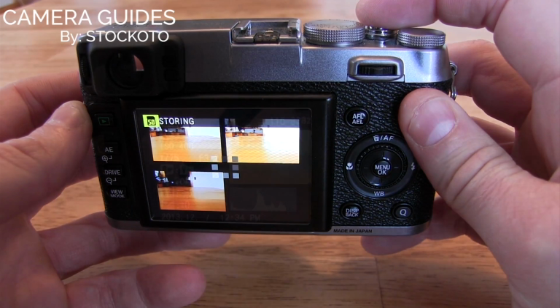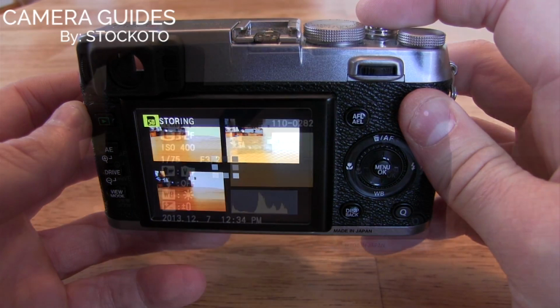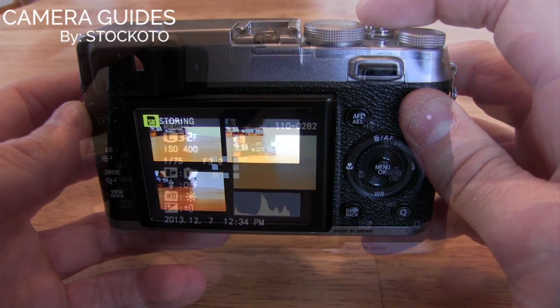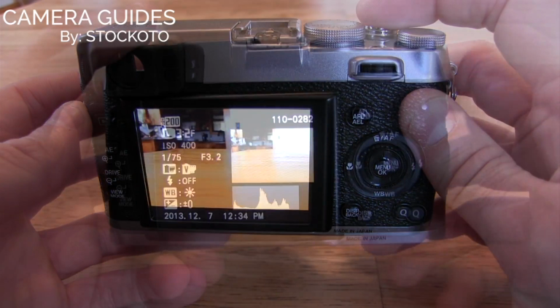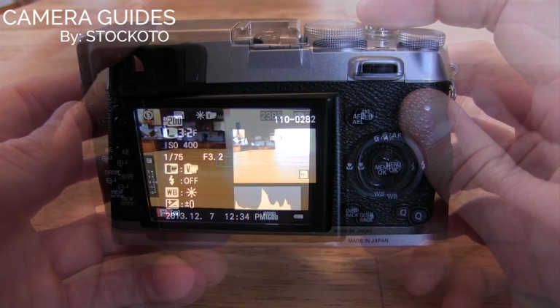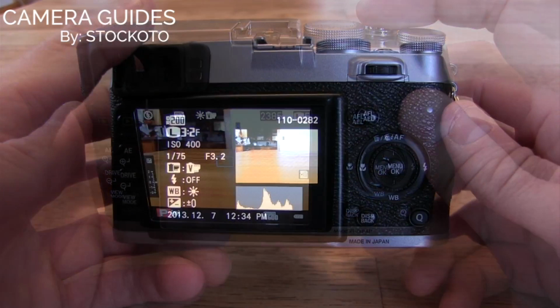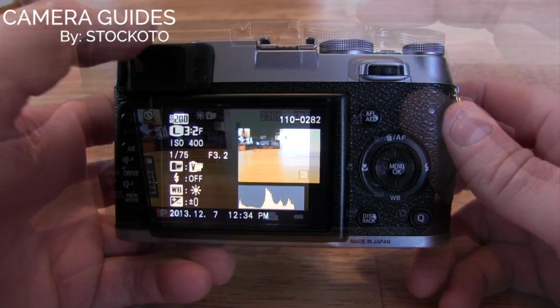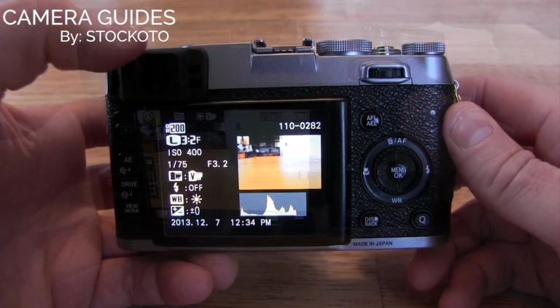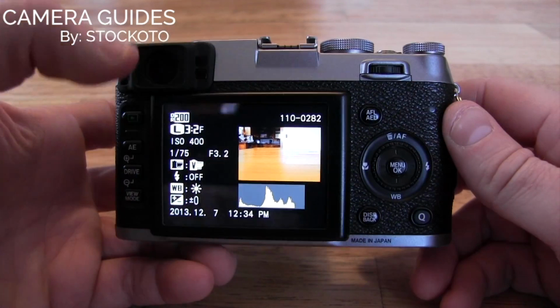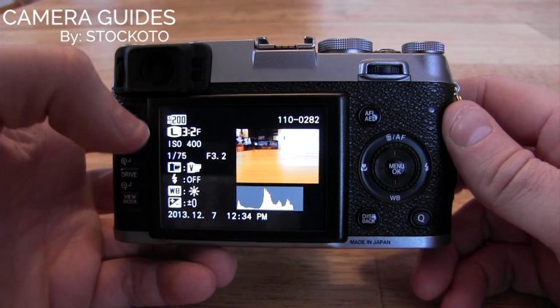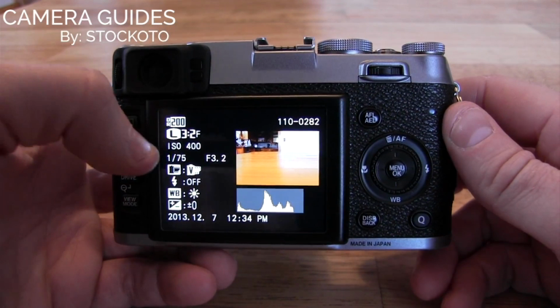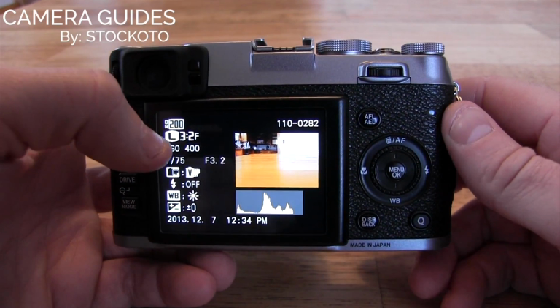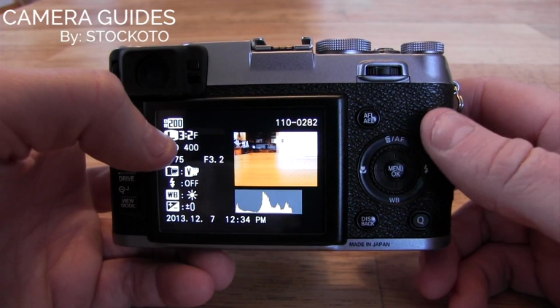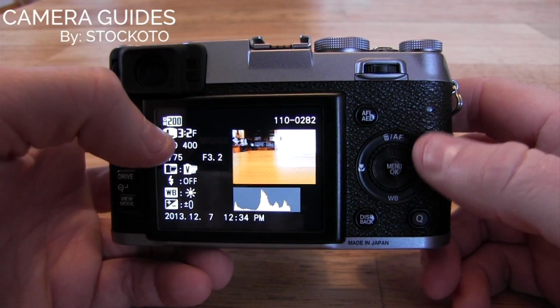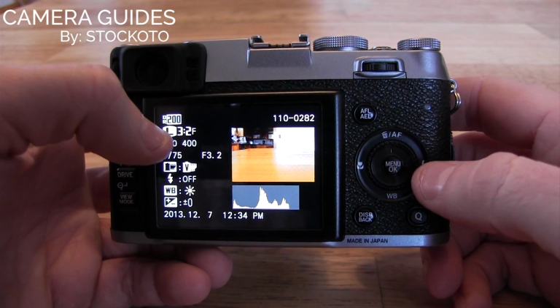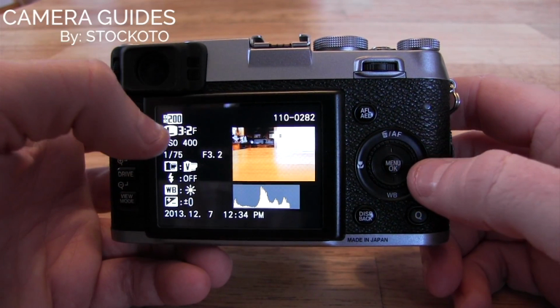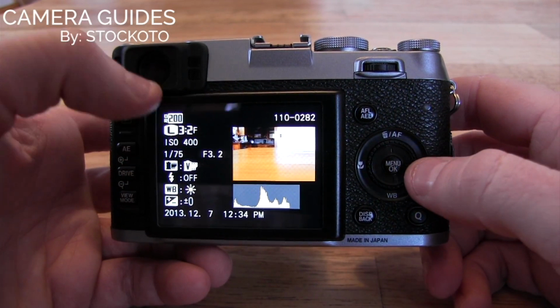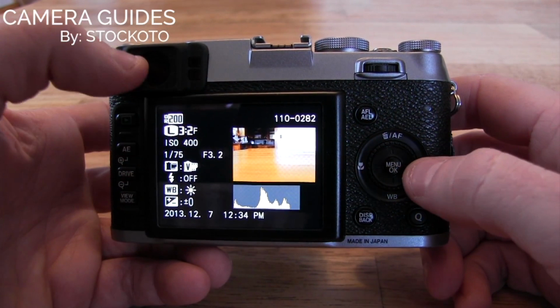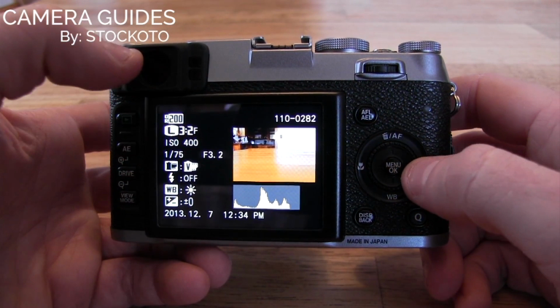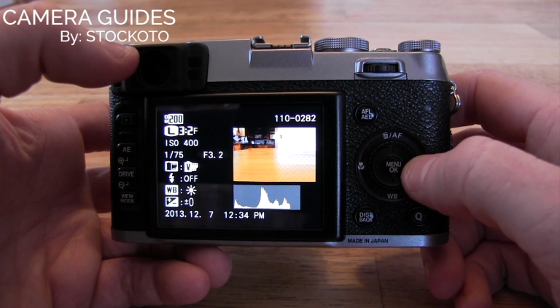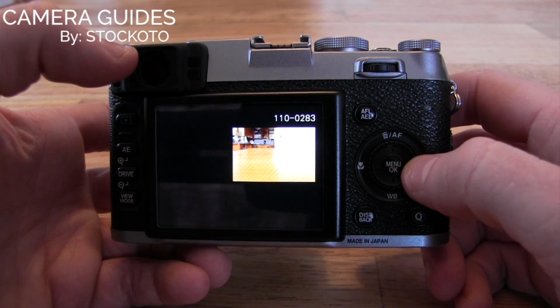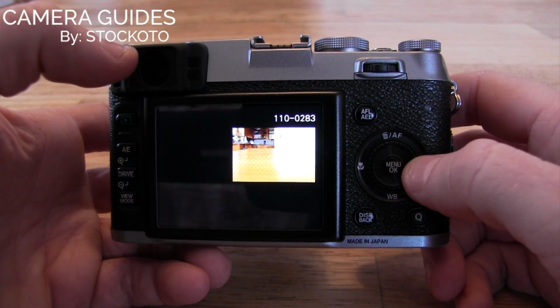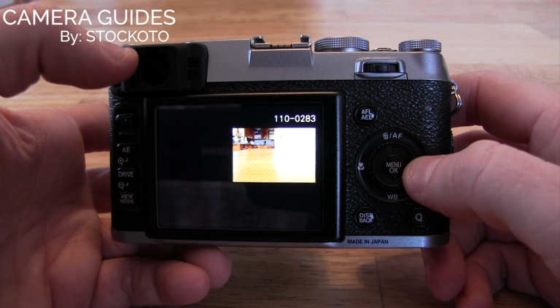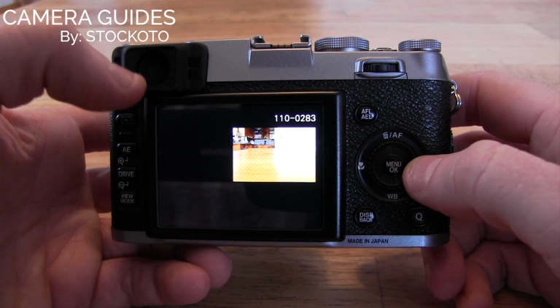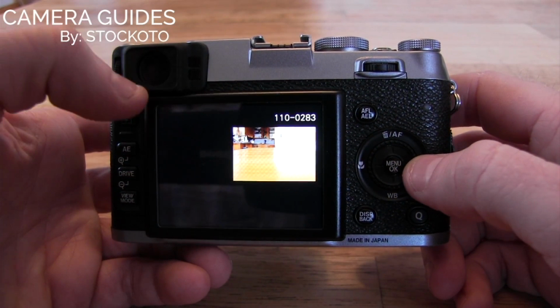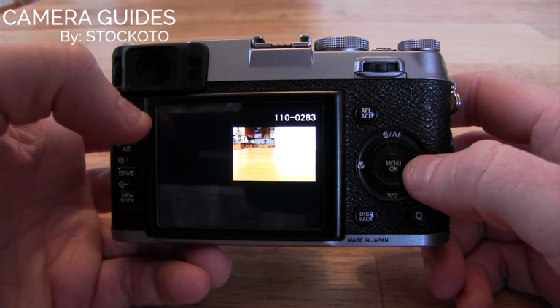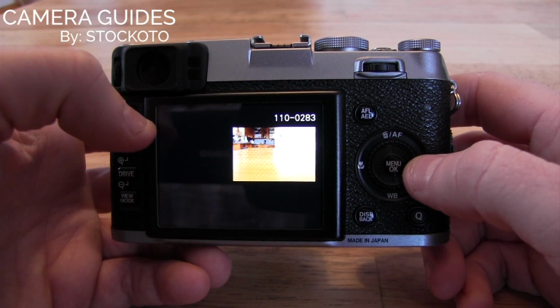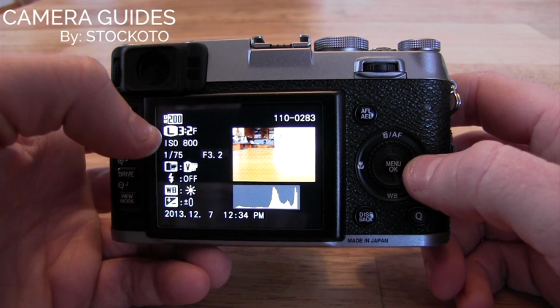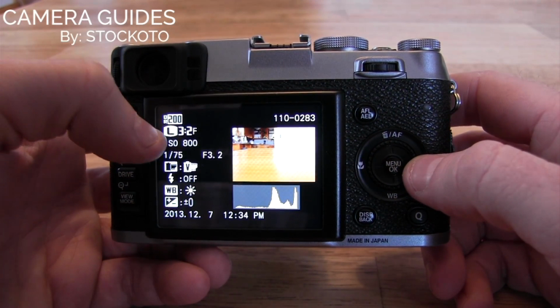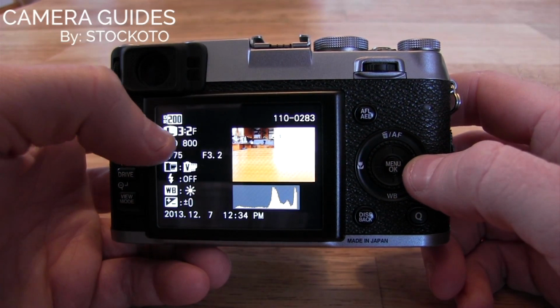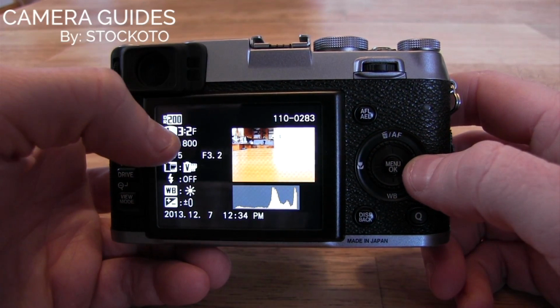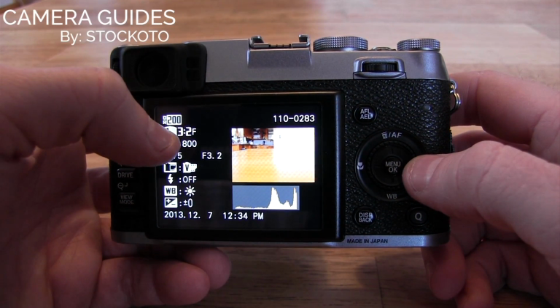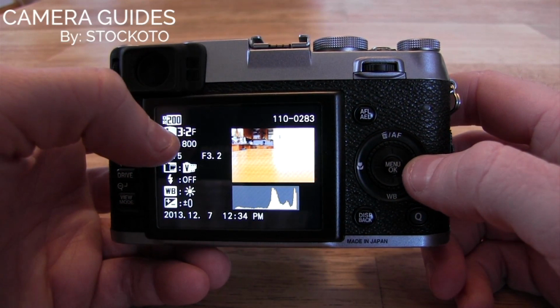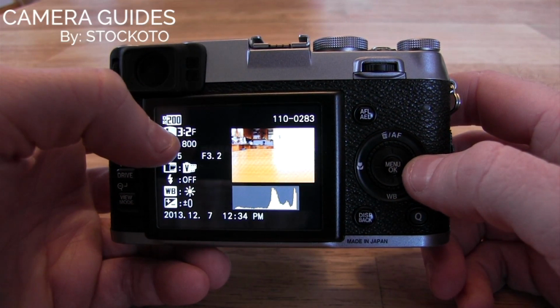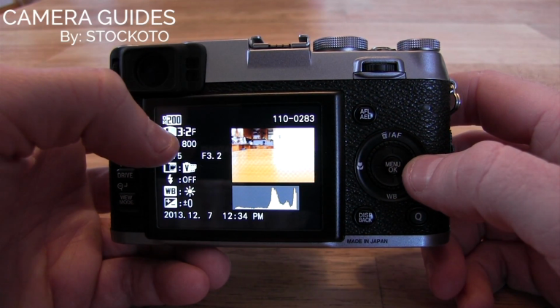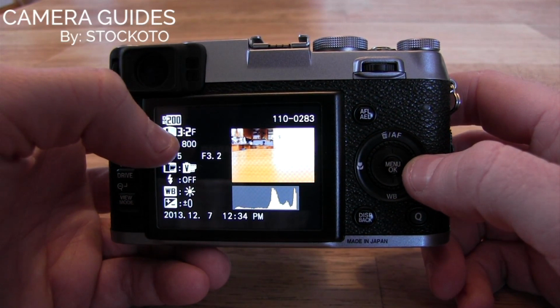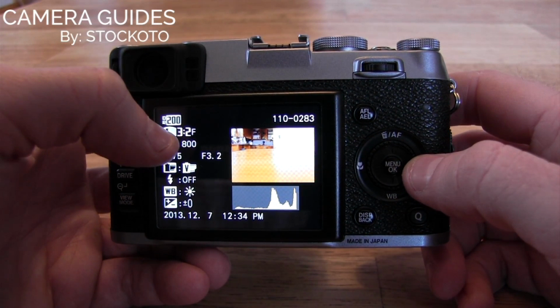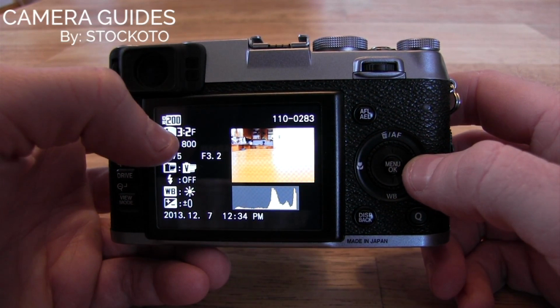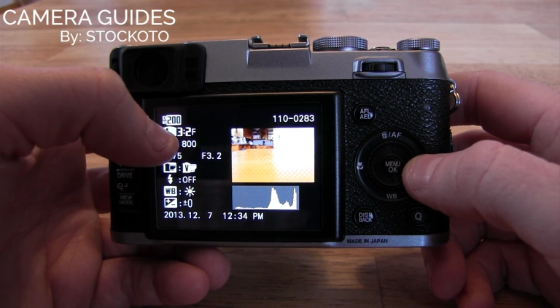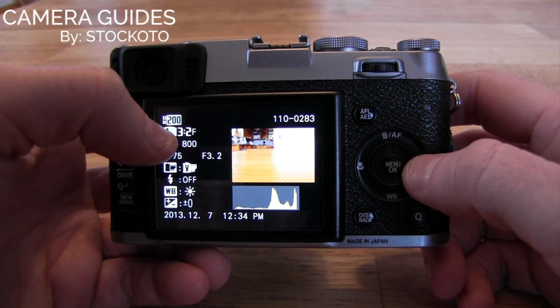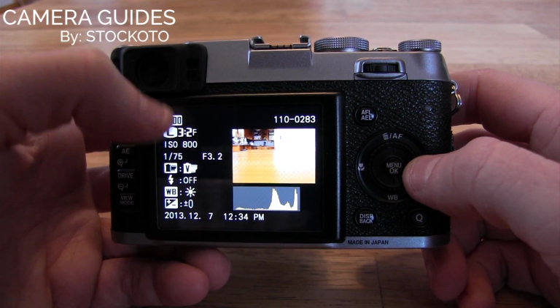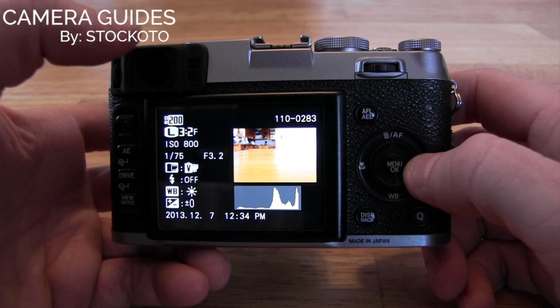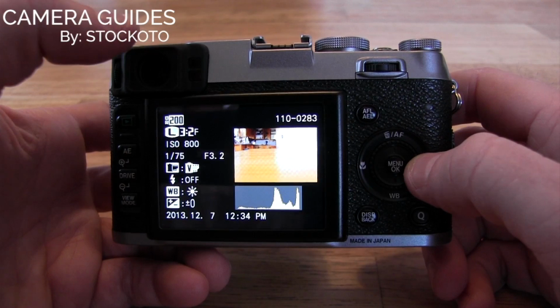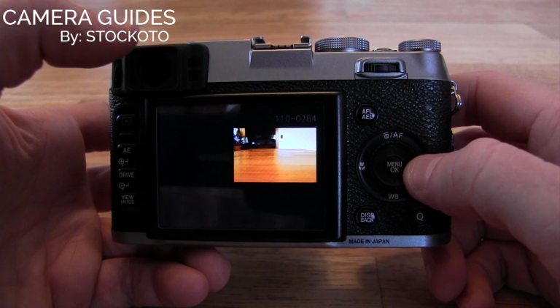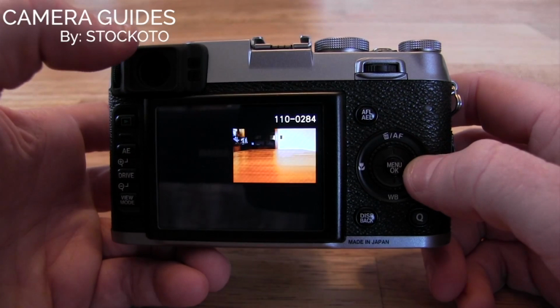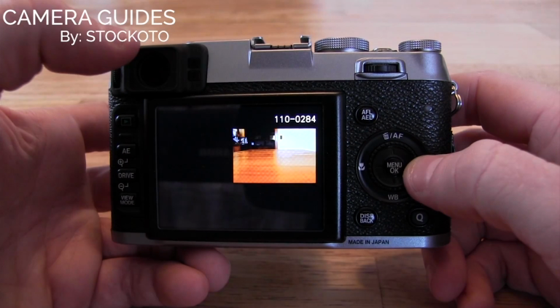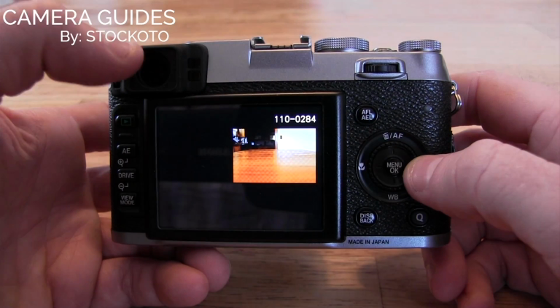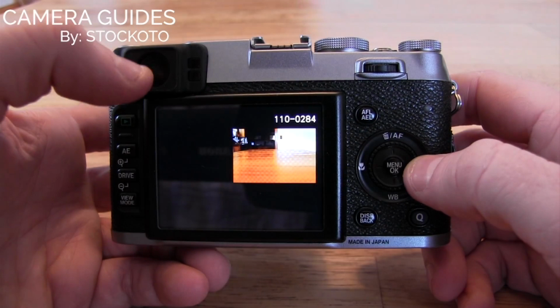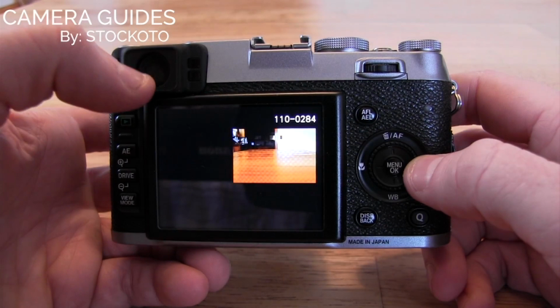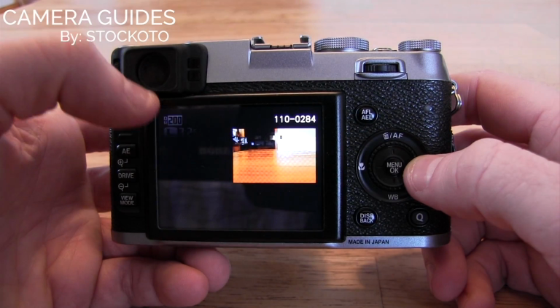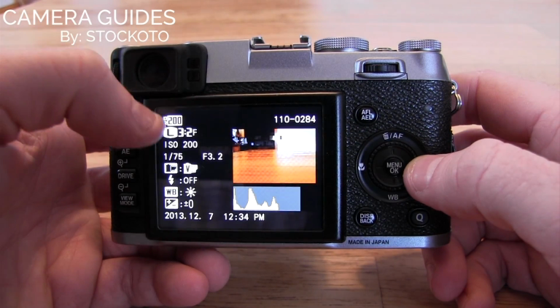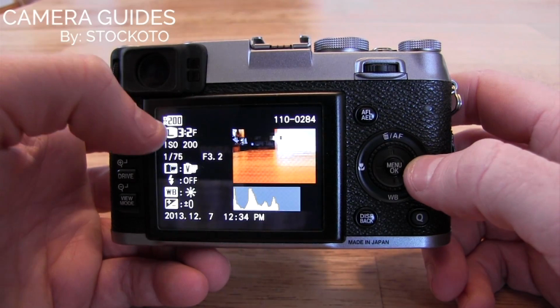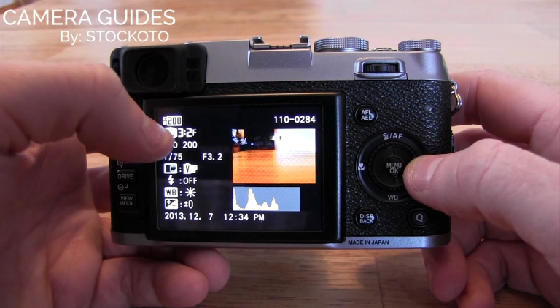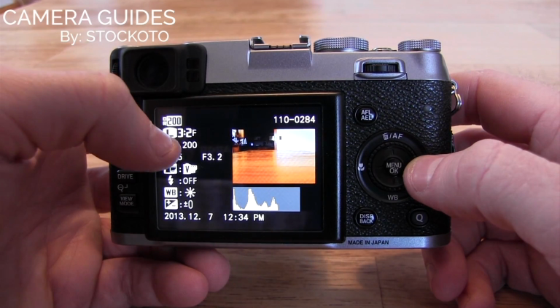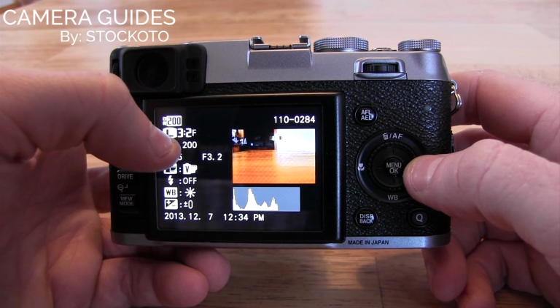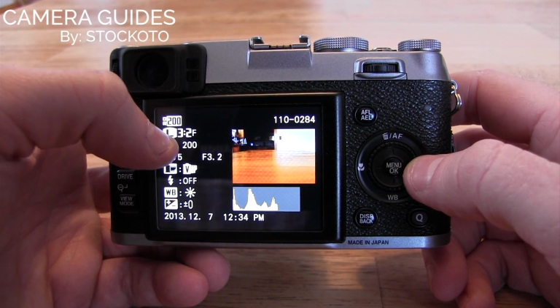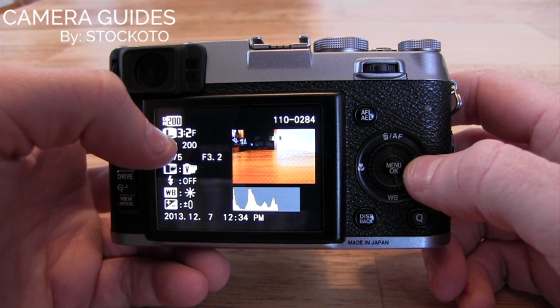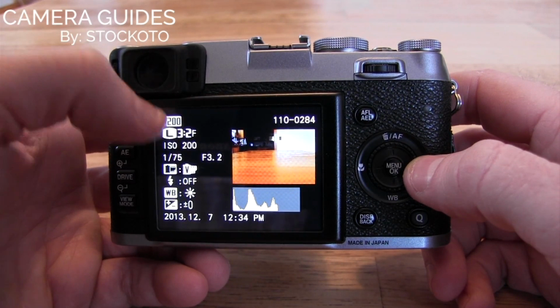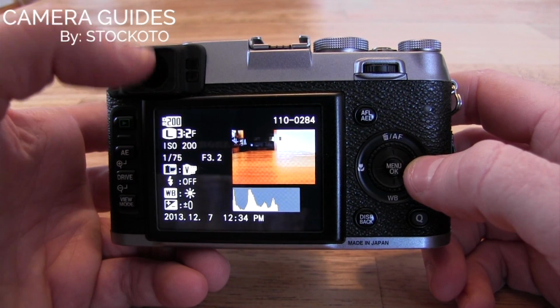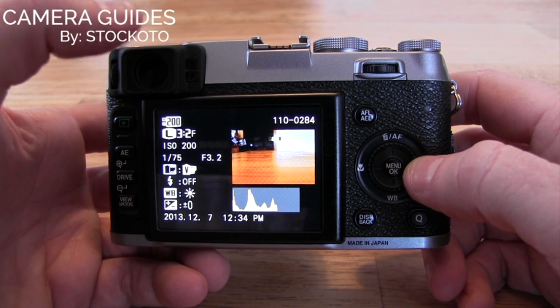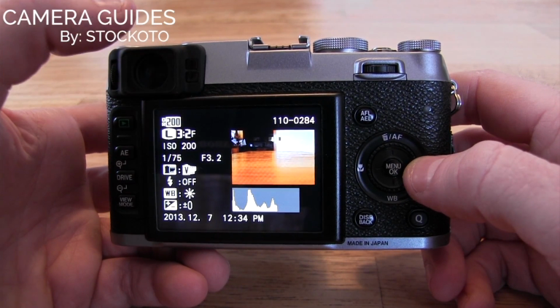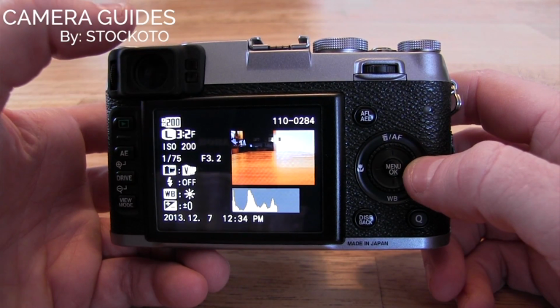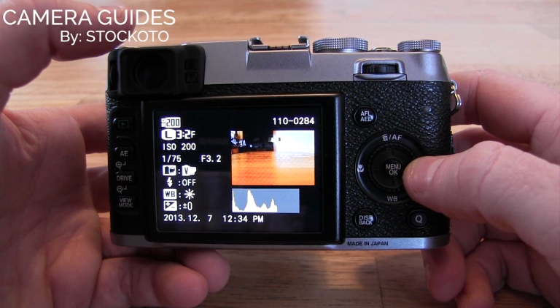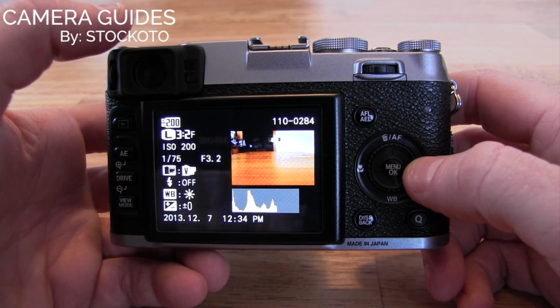As you can see here, it took this shot at ISO 400, this shot at ISO 800, and finally this shot at ISO 200.